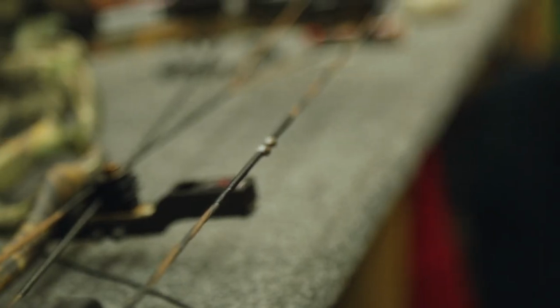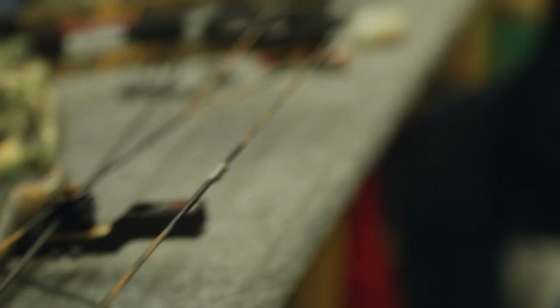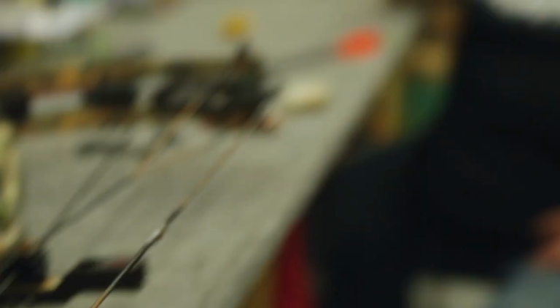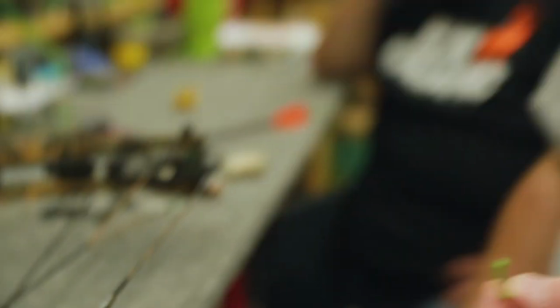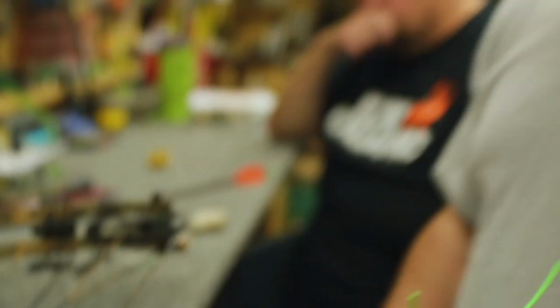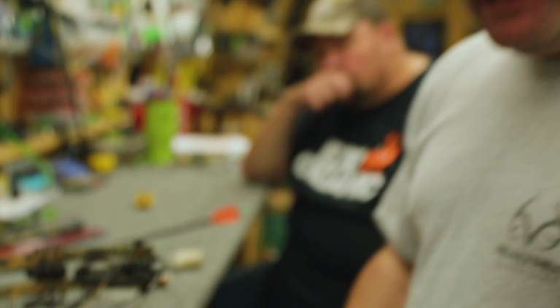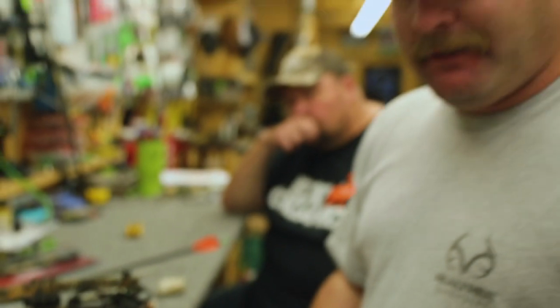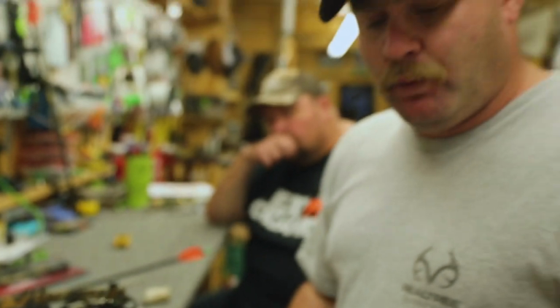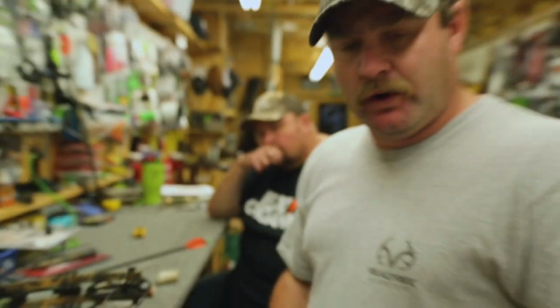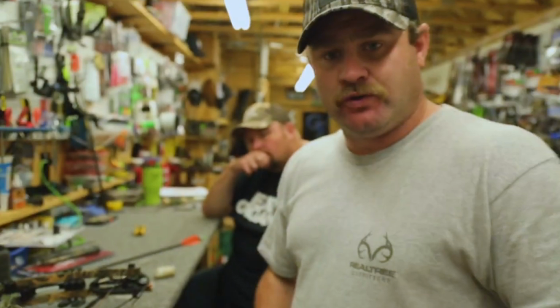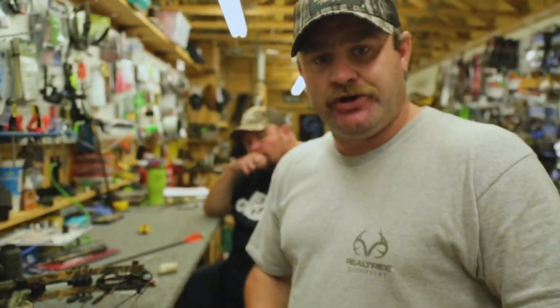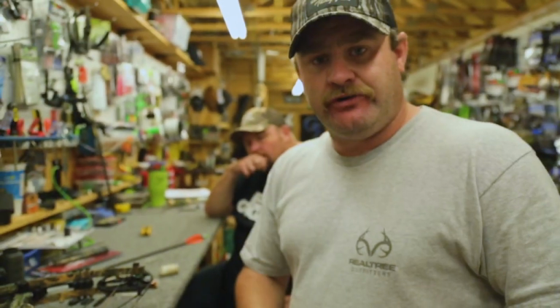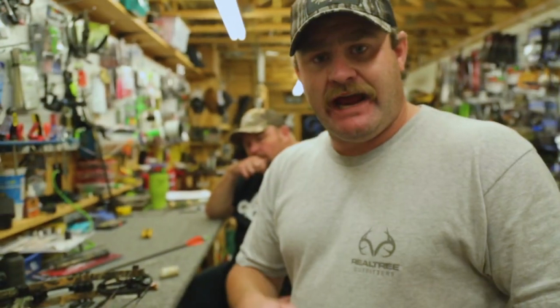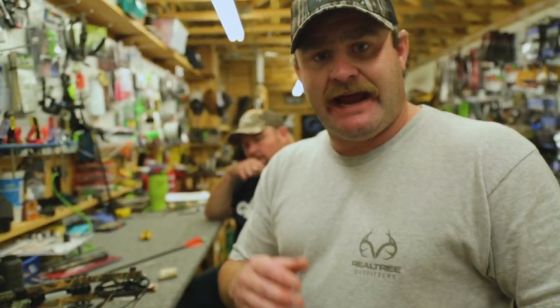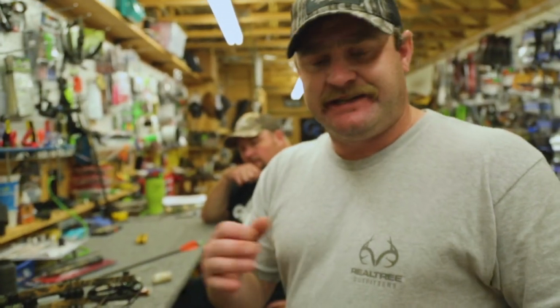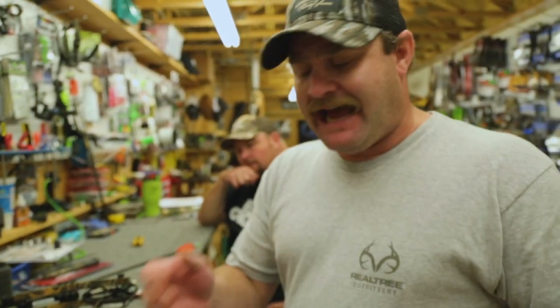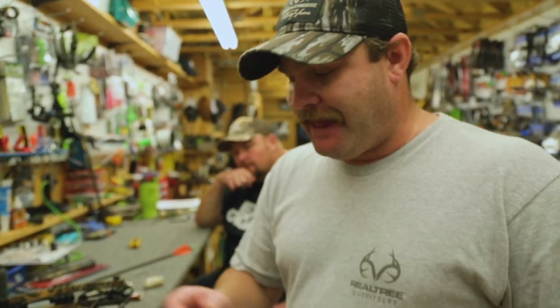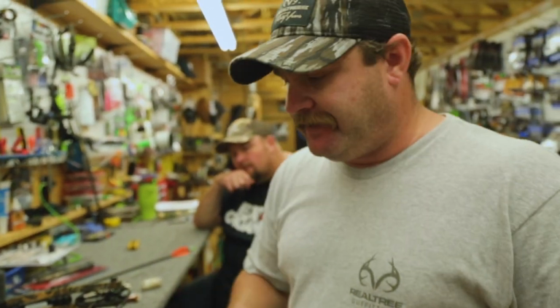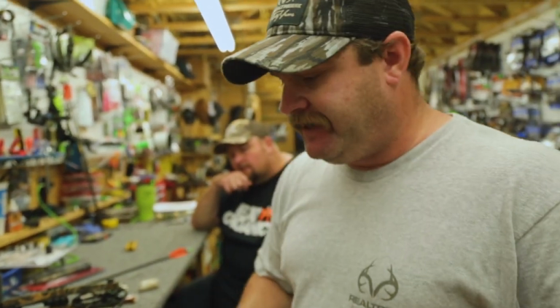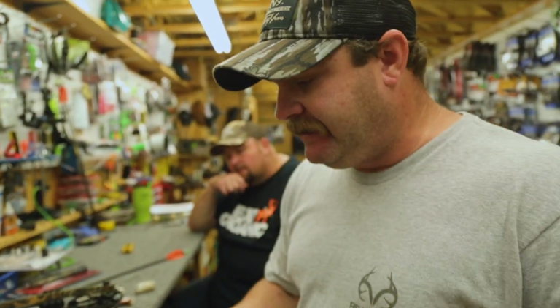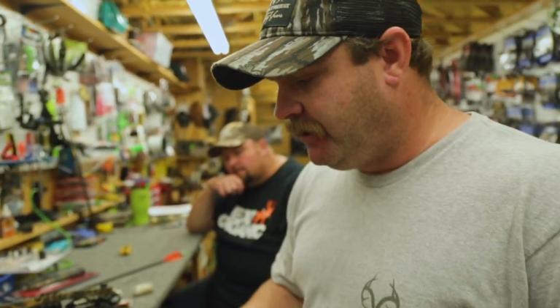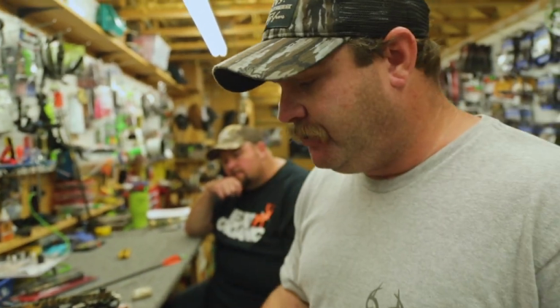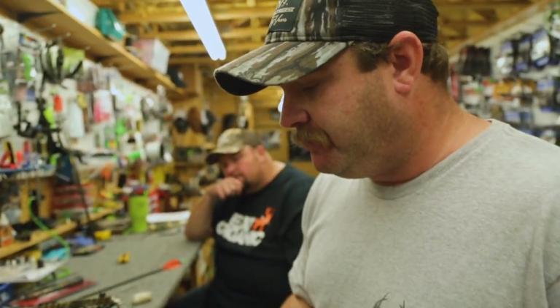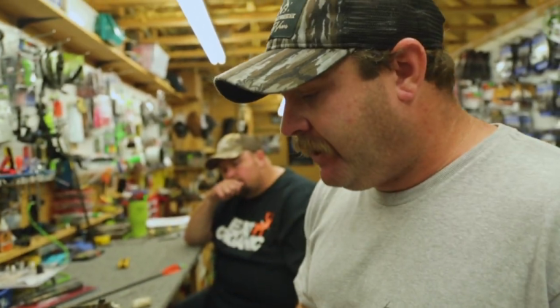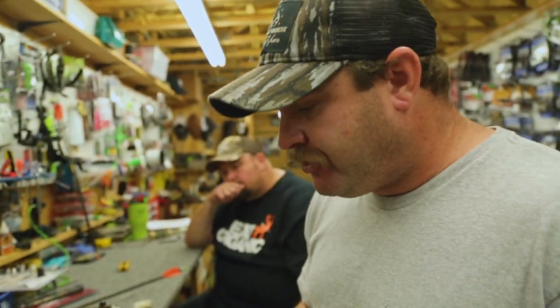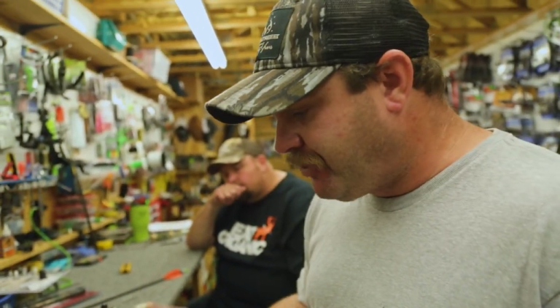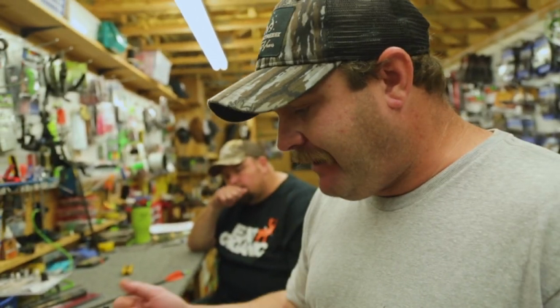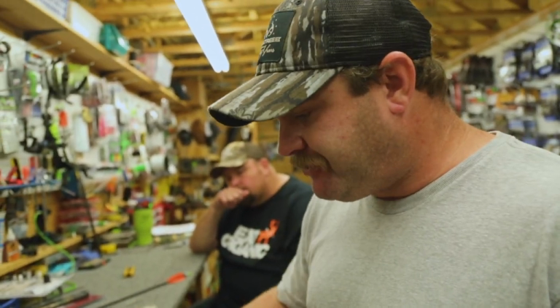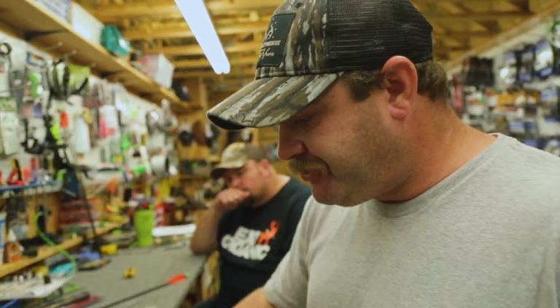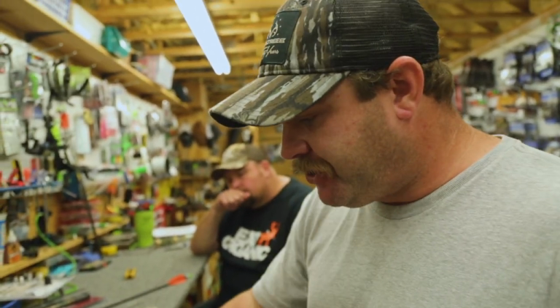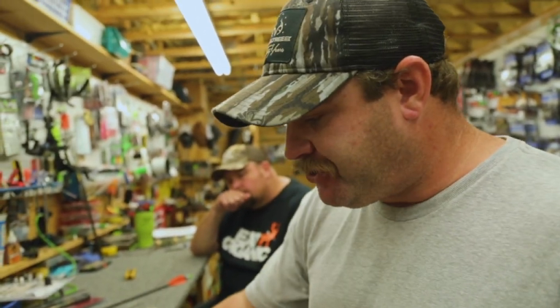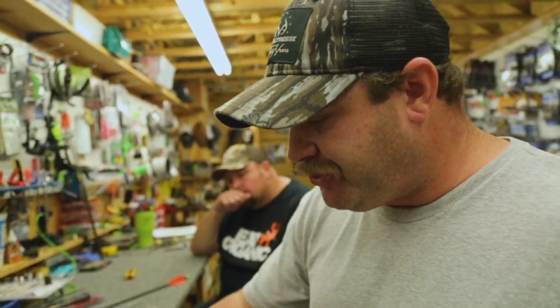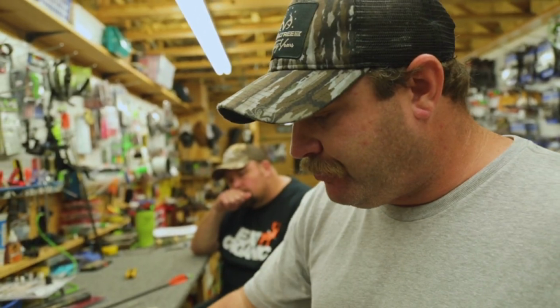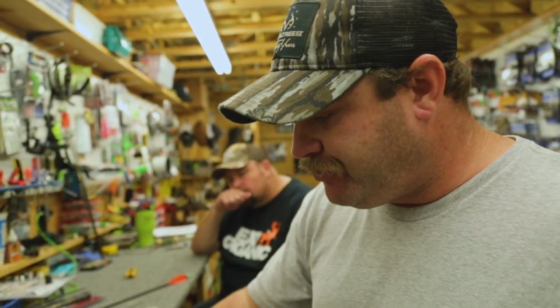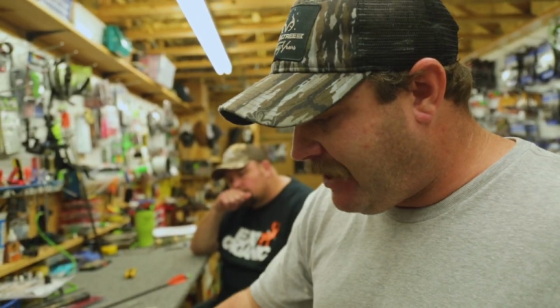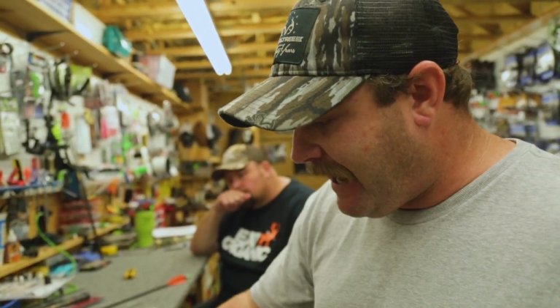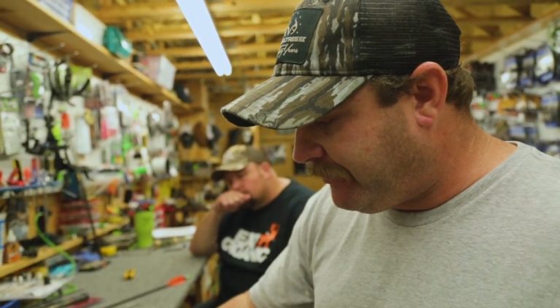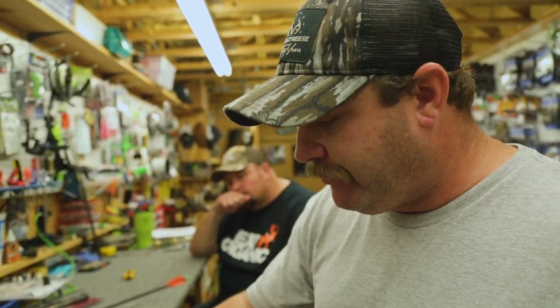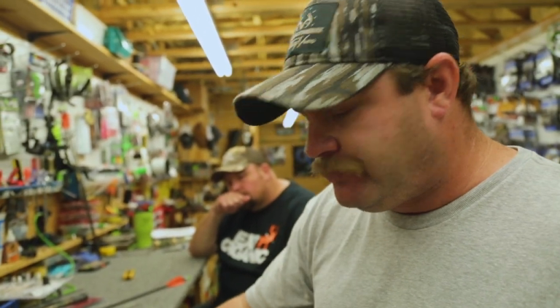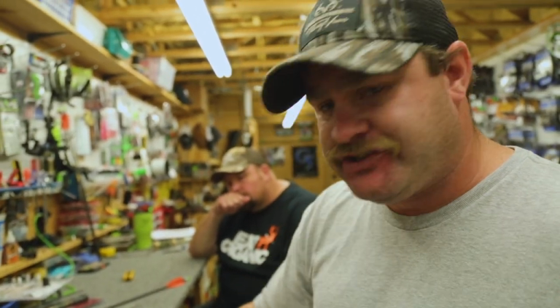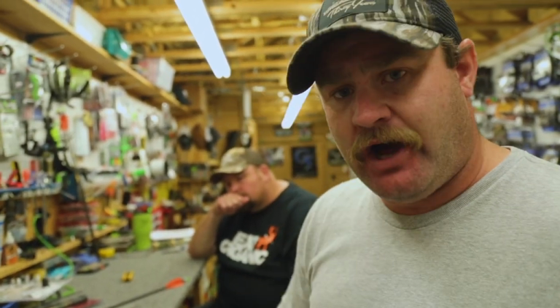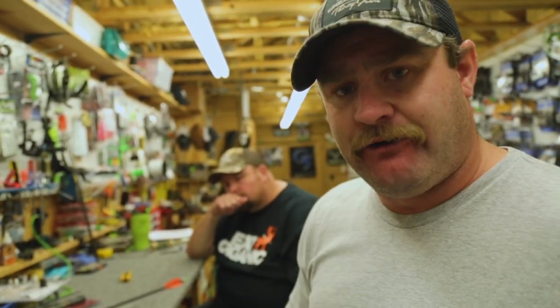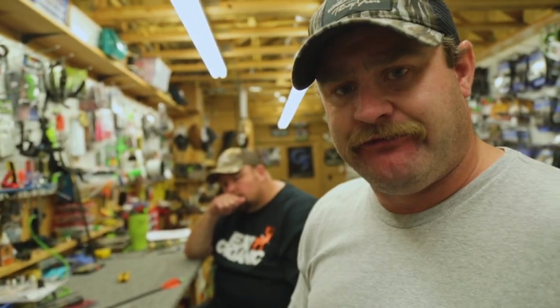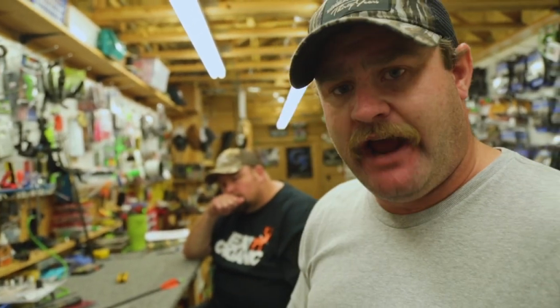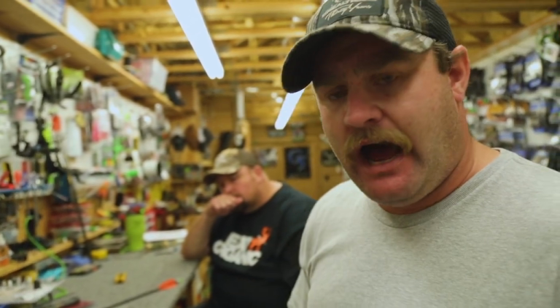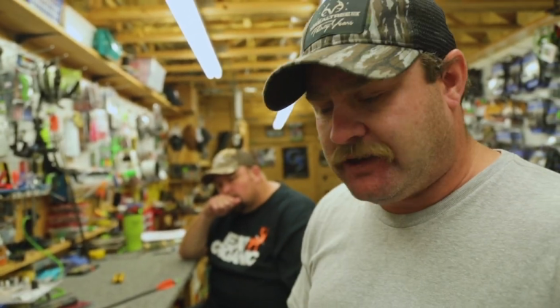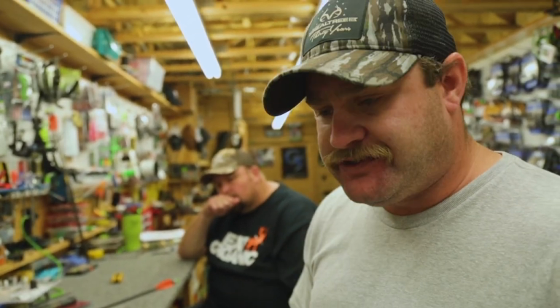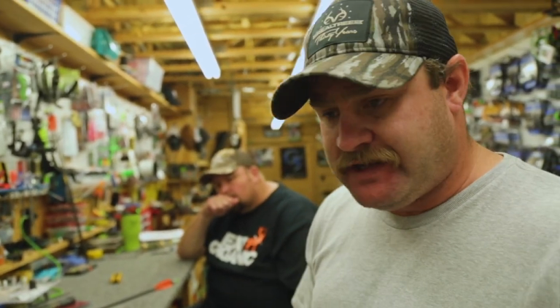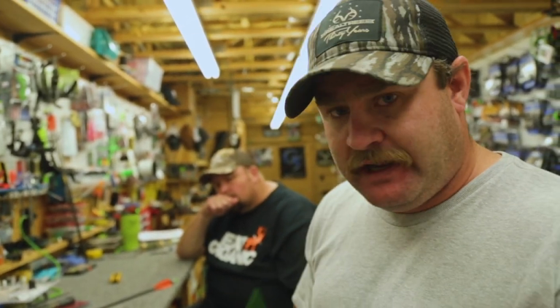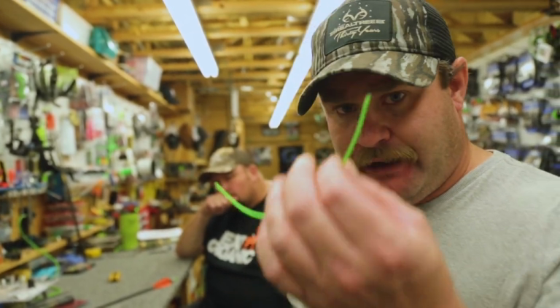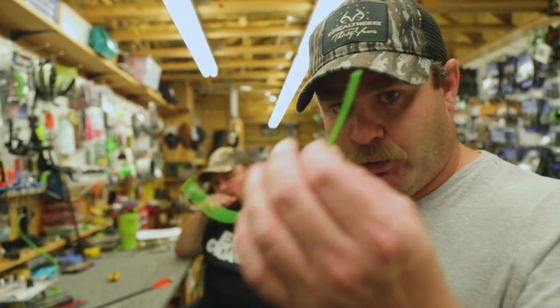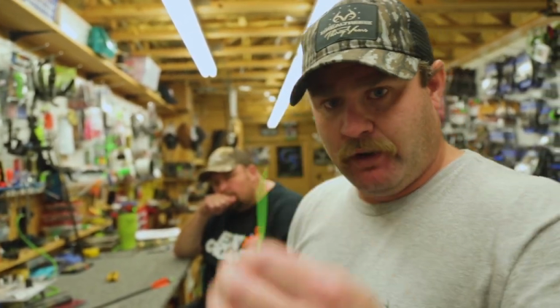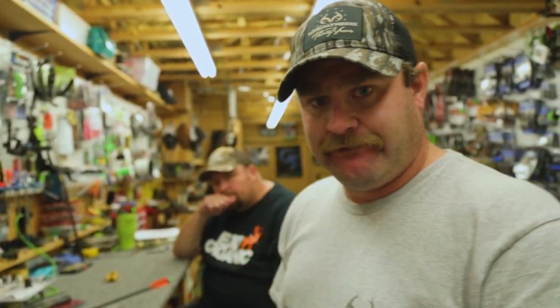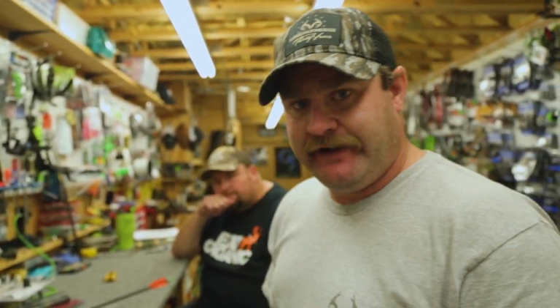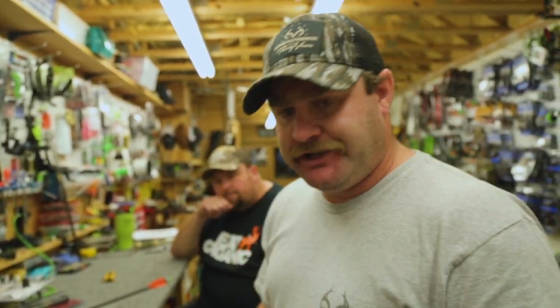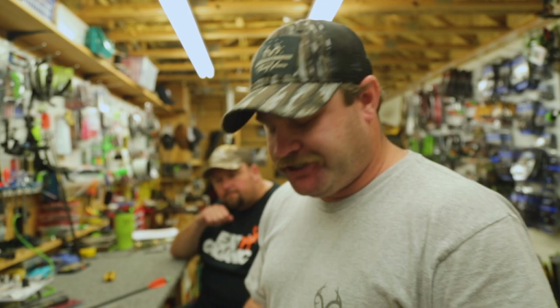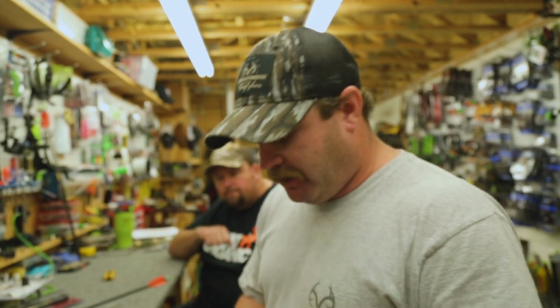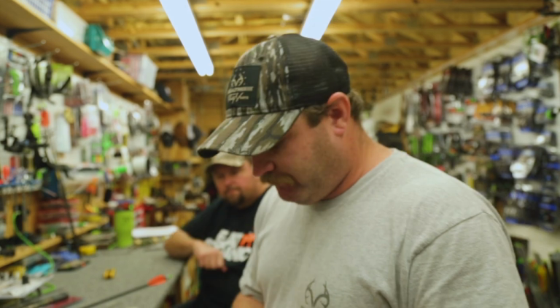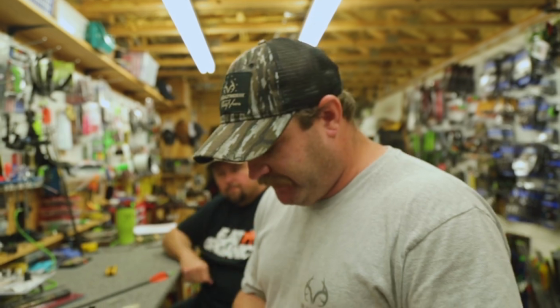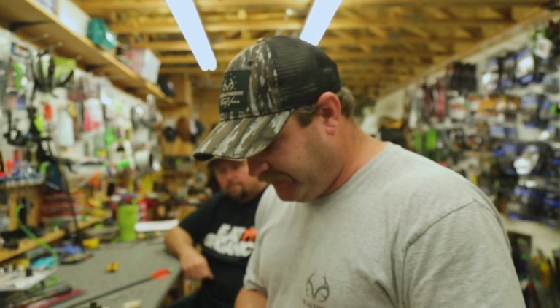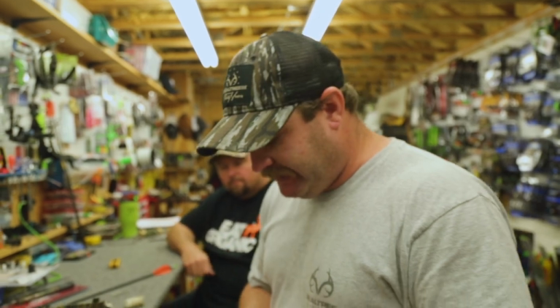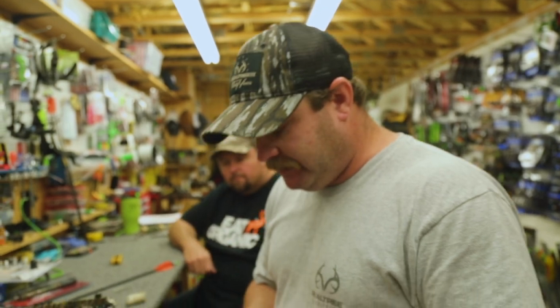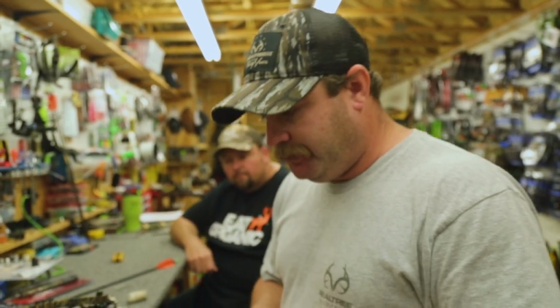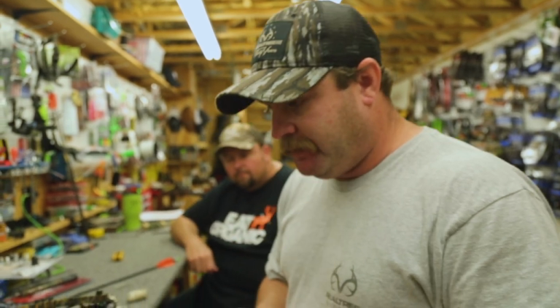At this time, we're going to show you how to tie the D-loop. Travis just showed you how to do the soft knots, and we're going to finish off with the D-loop.